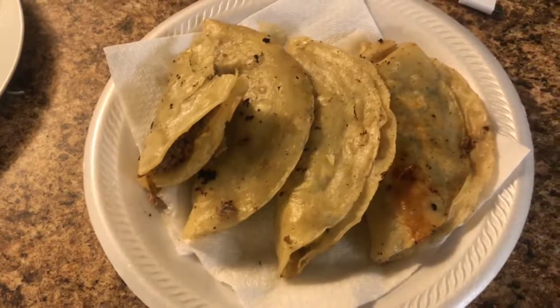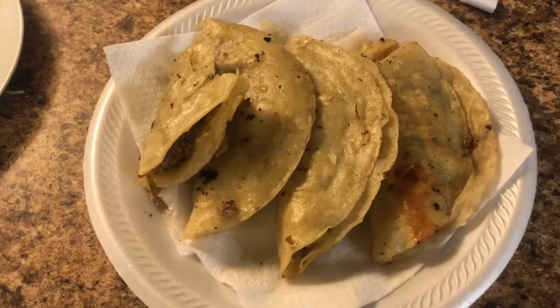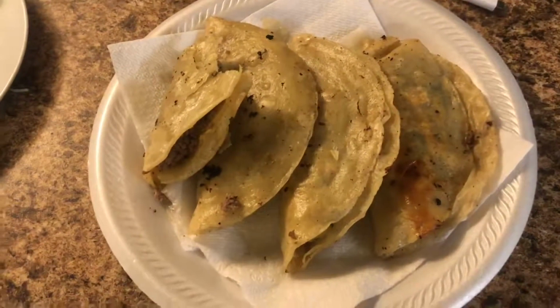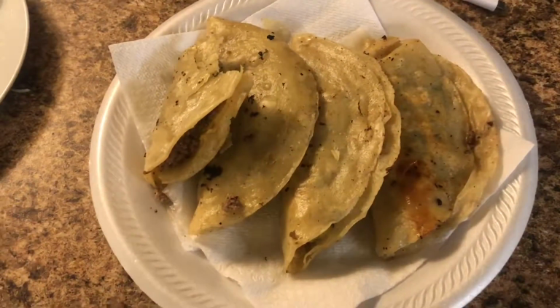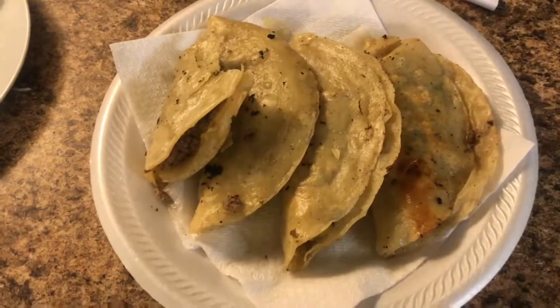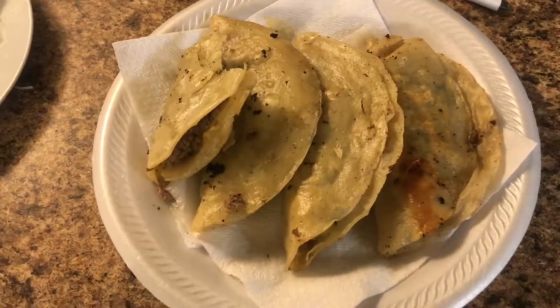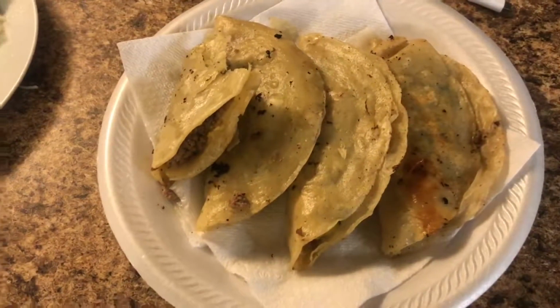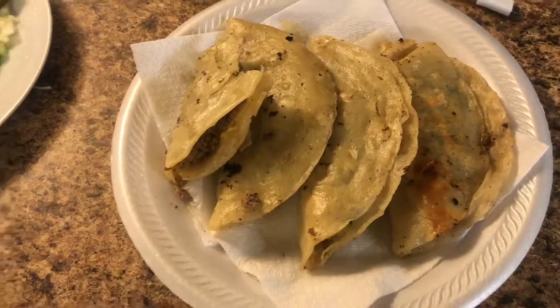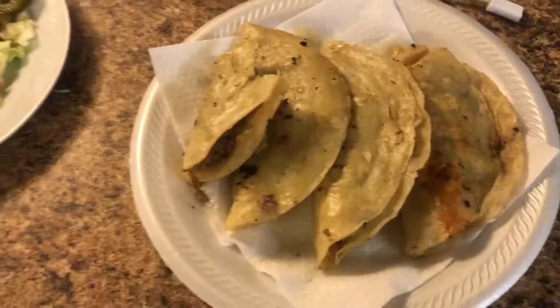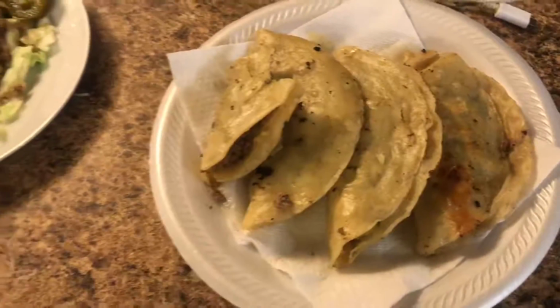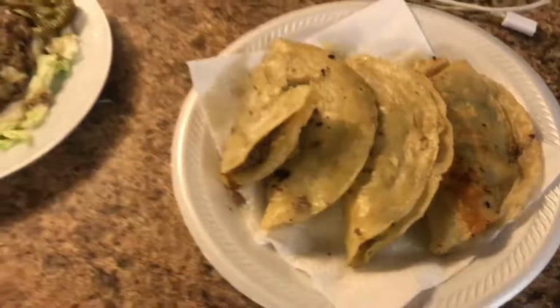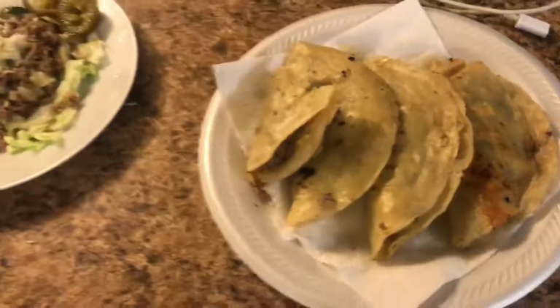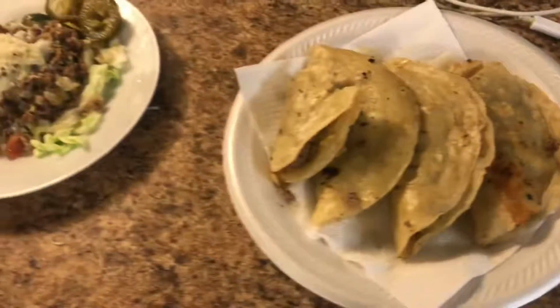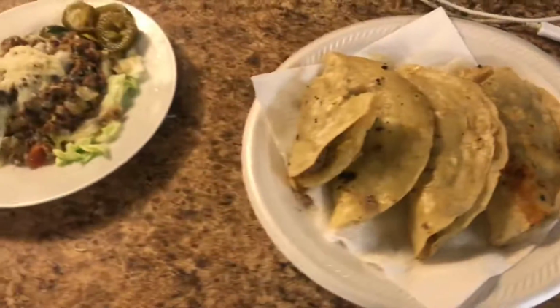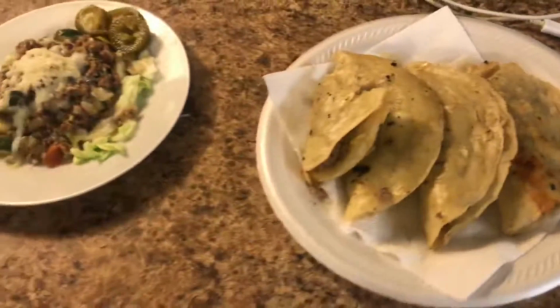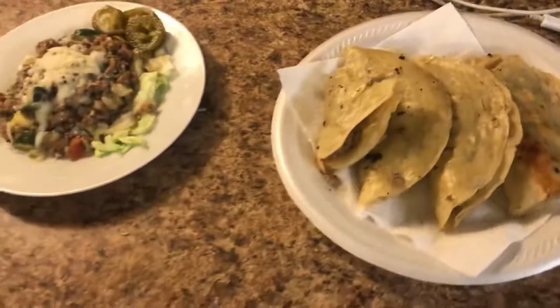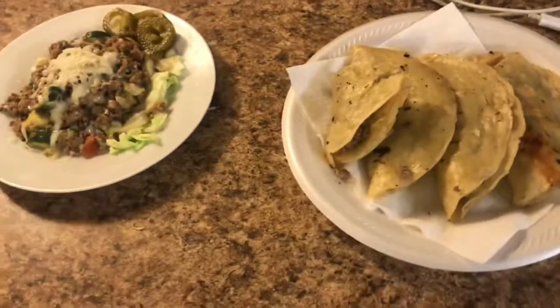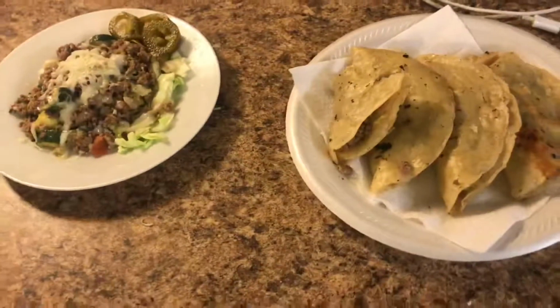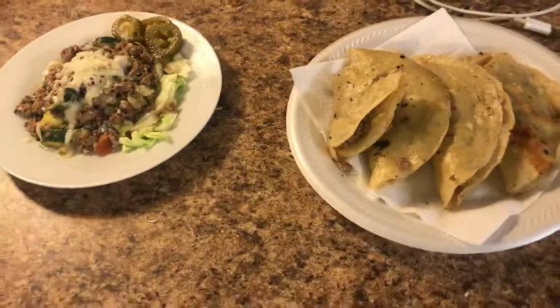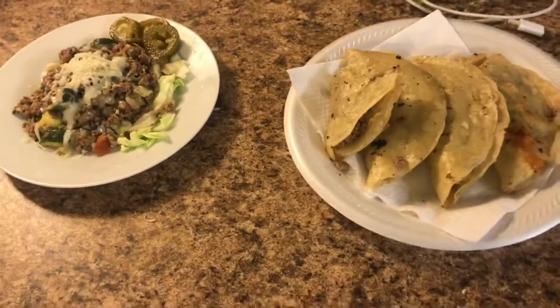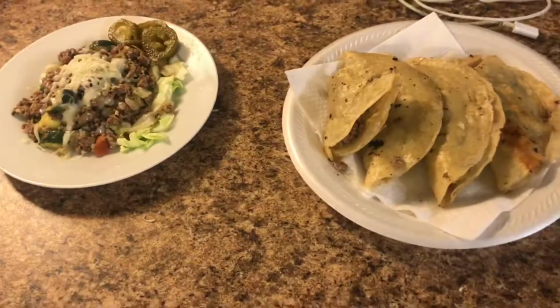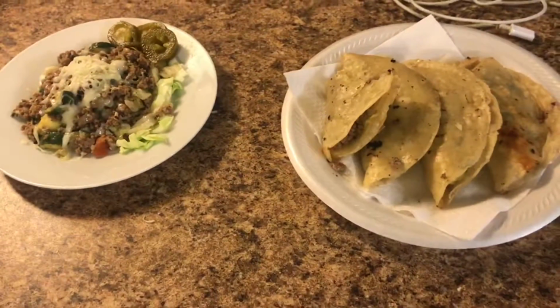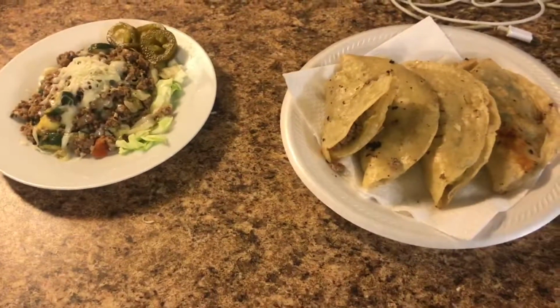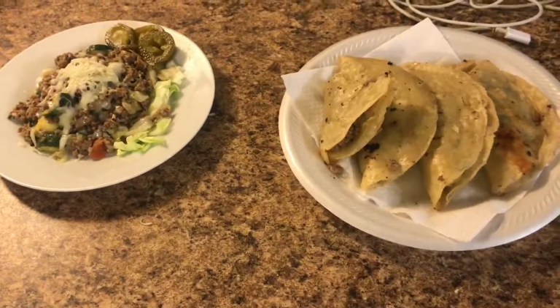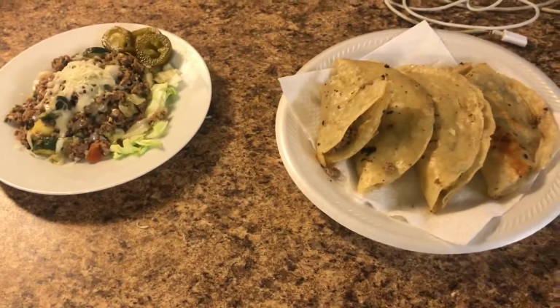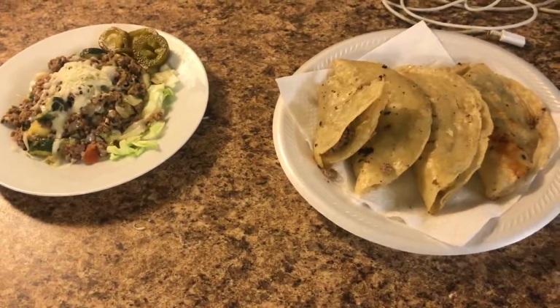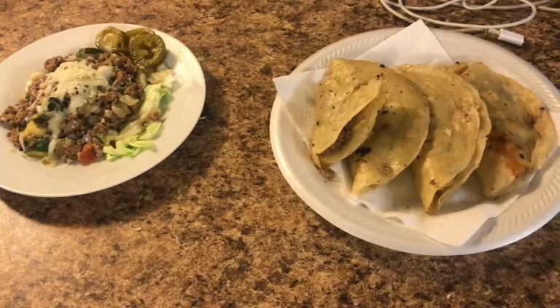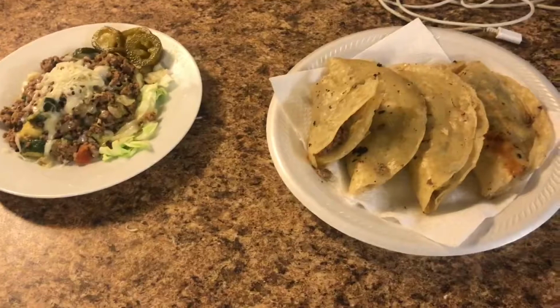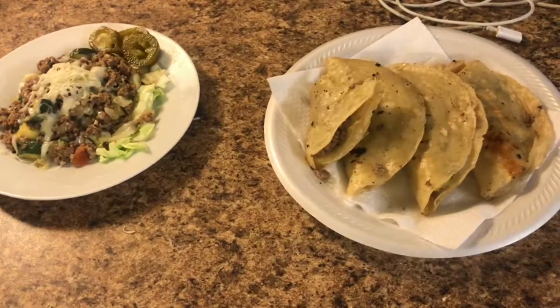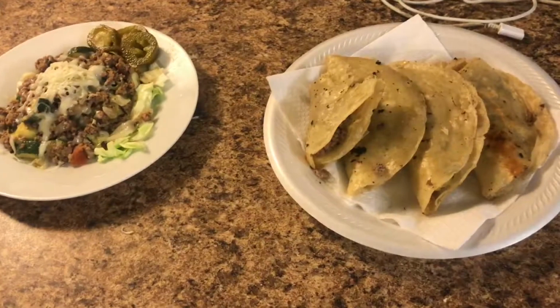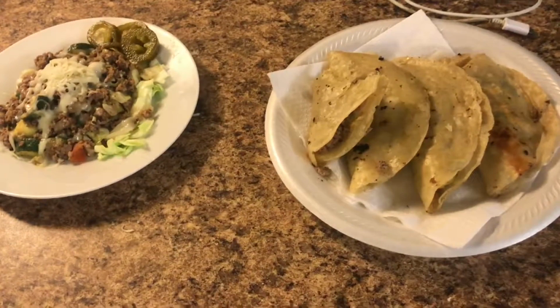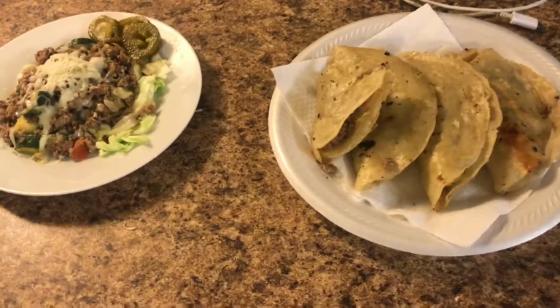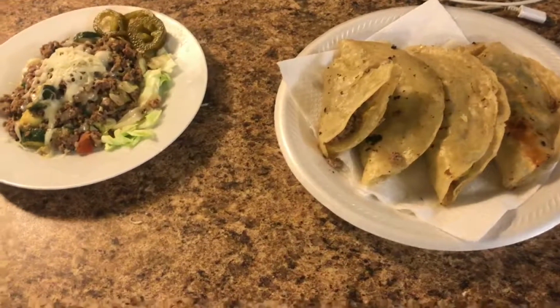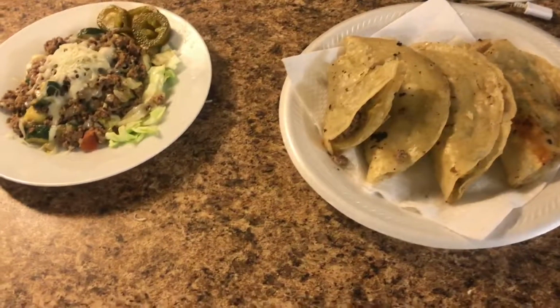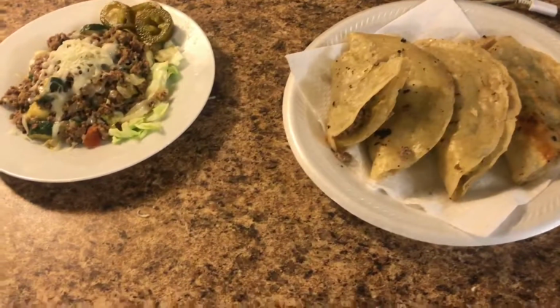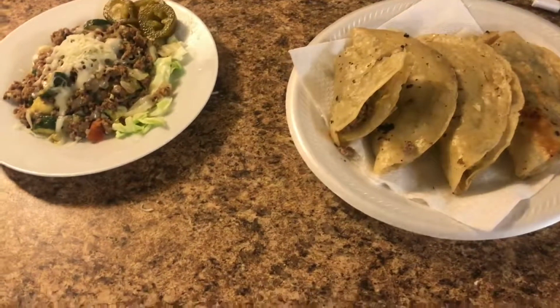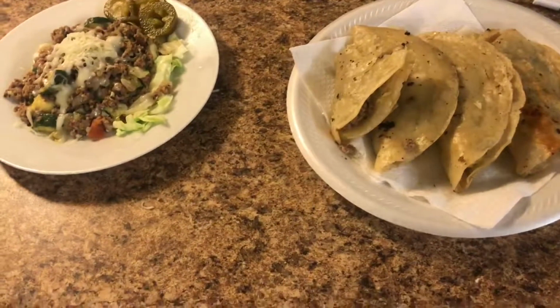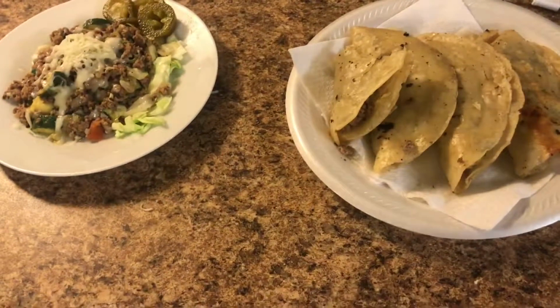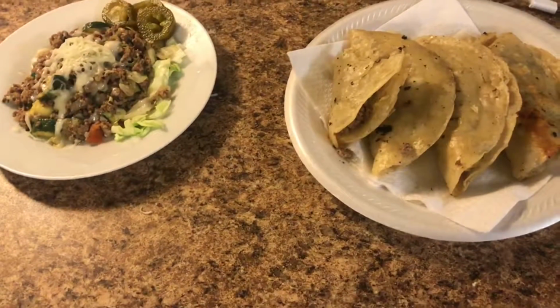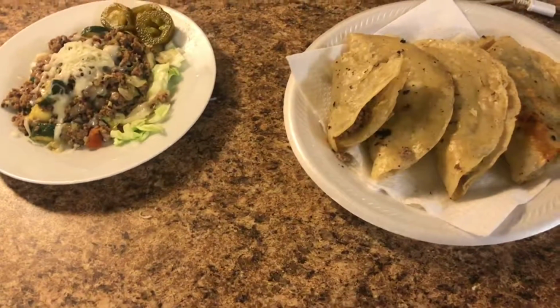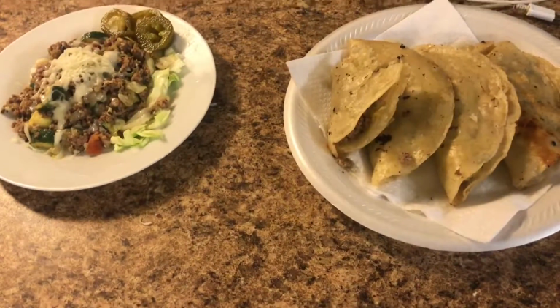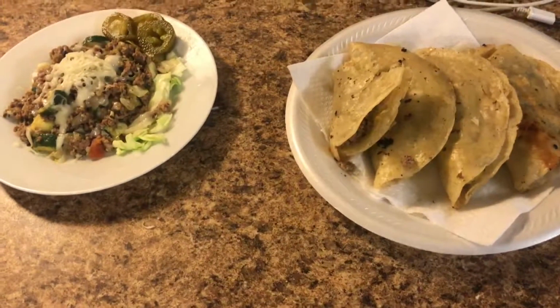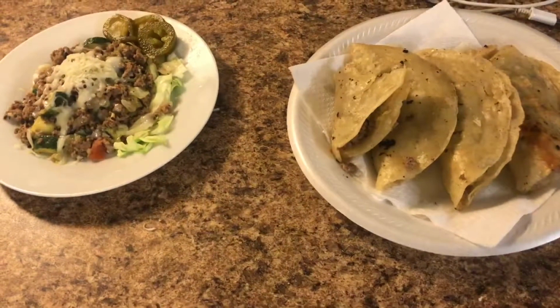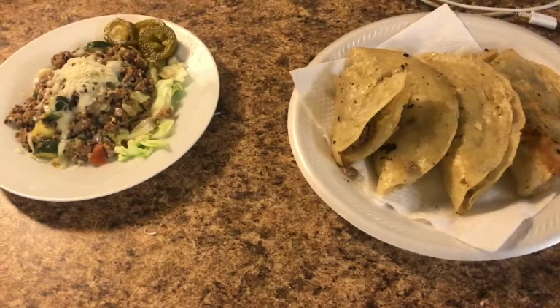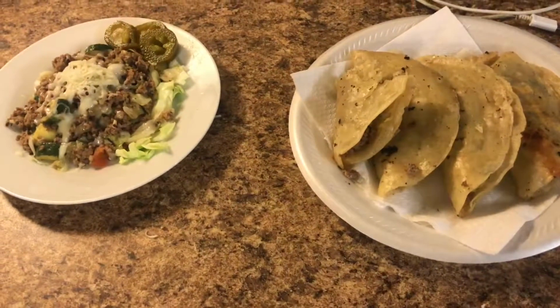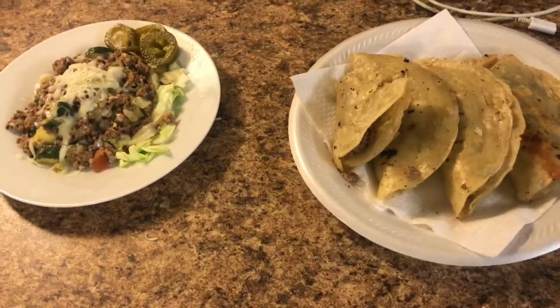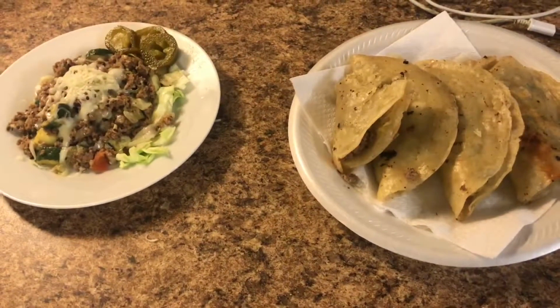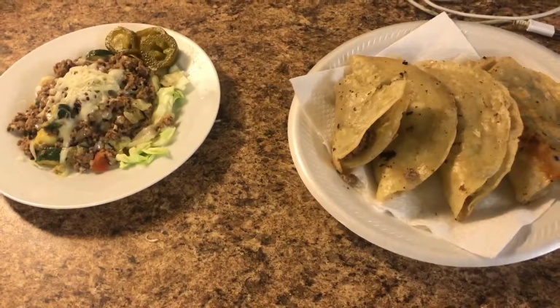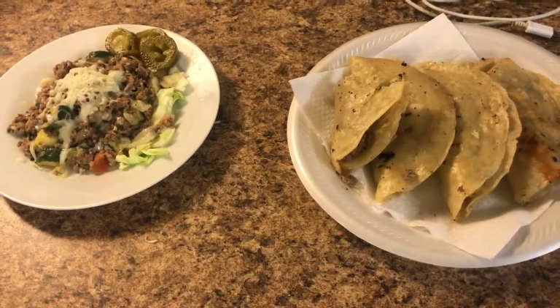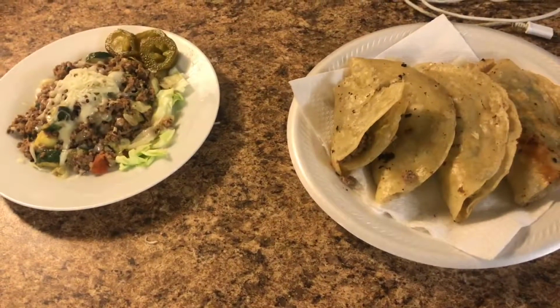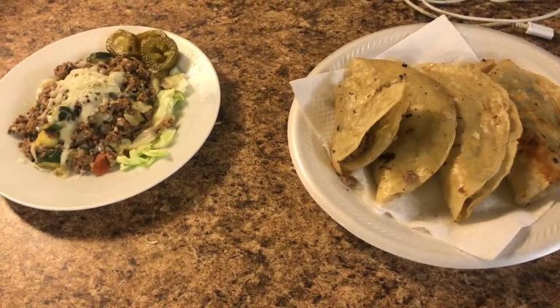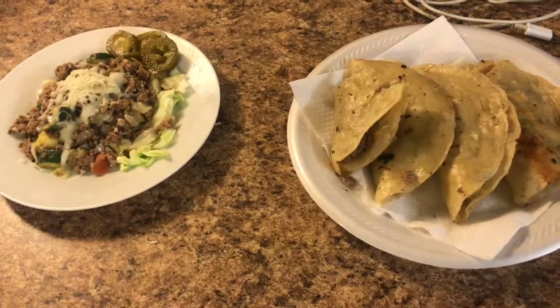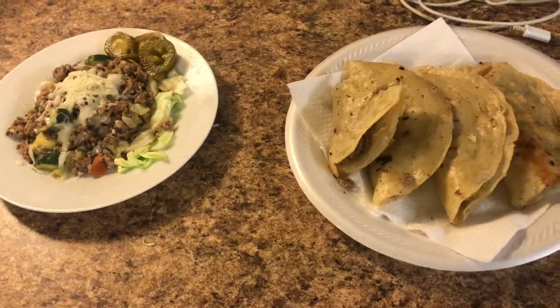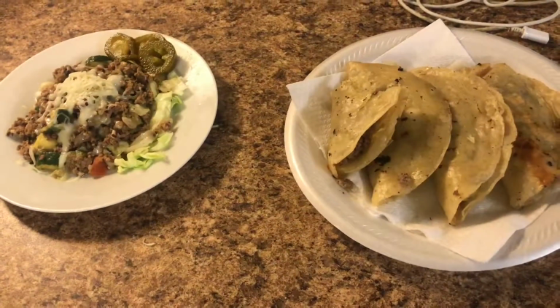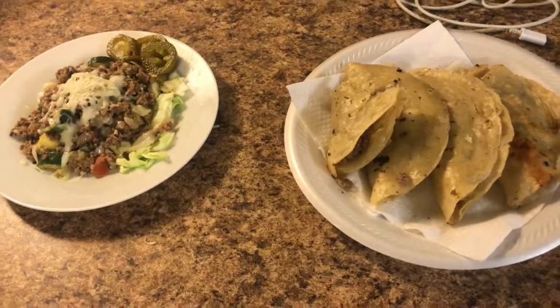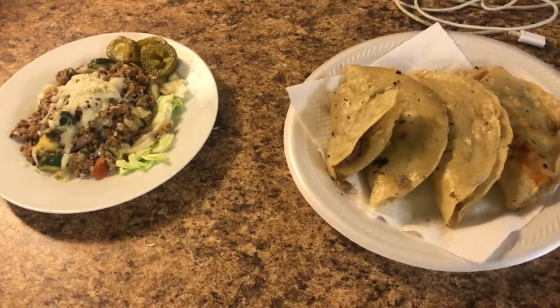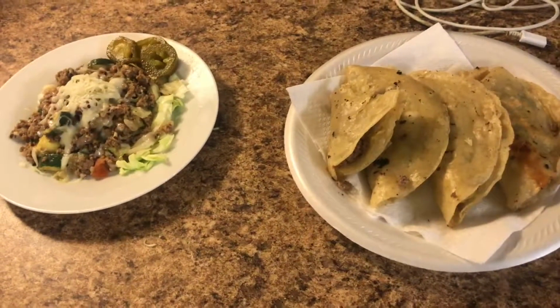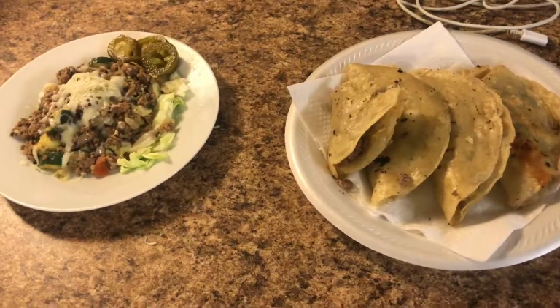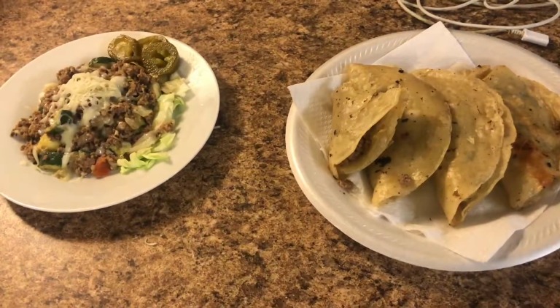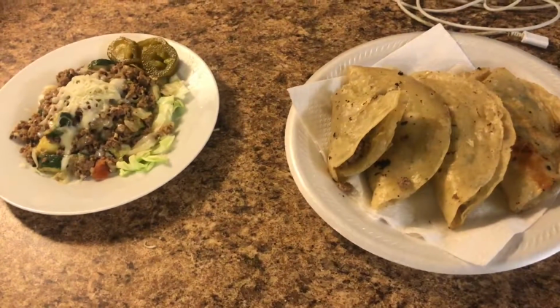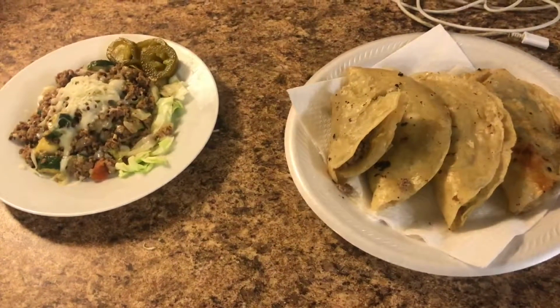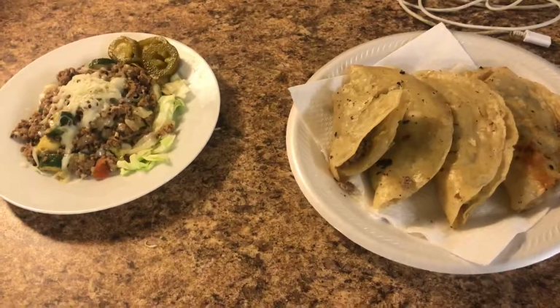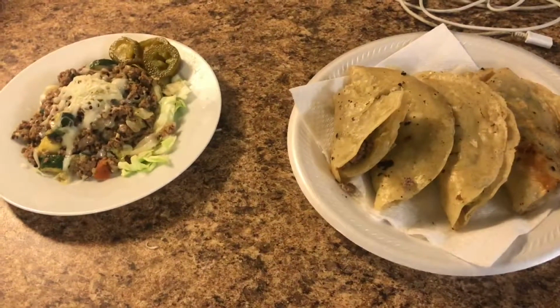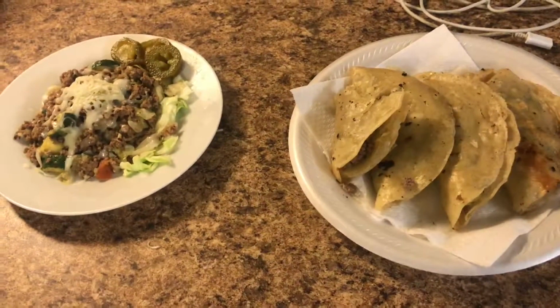For the kids and my husband they're gonna have tacos with the same ground turkey inside, just because they wanted tacos today. So you guys have two different options. If you guys enjoyed this video let me know what you think, and I will talk to you guys next time!